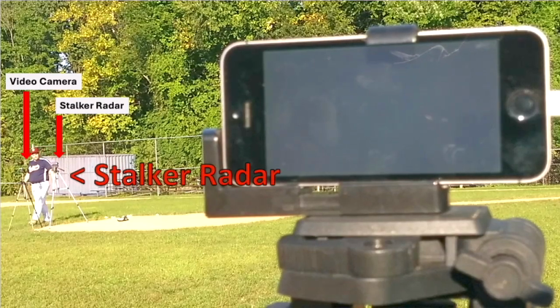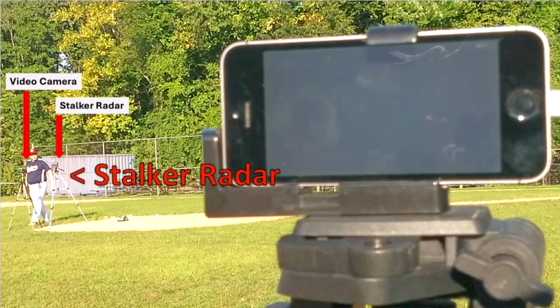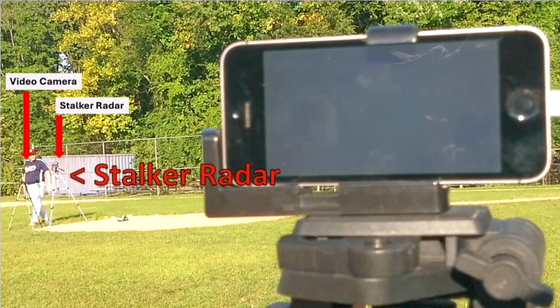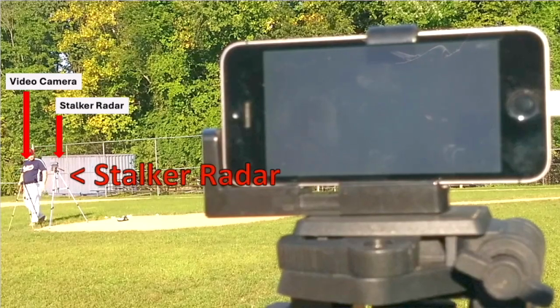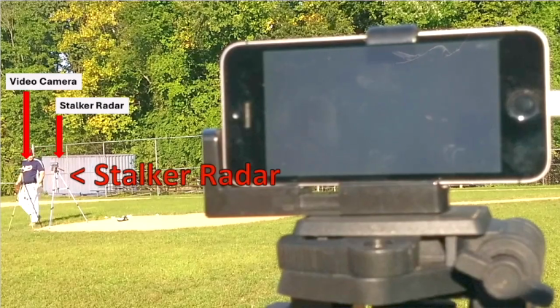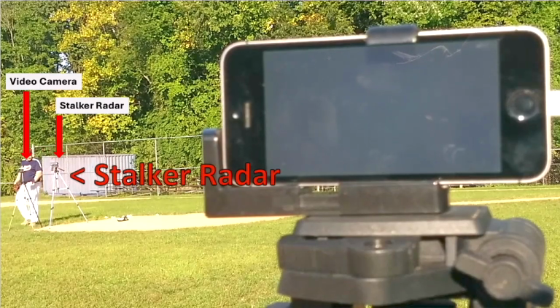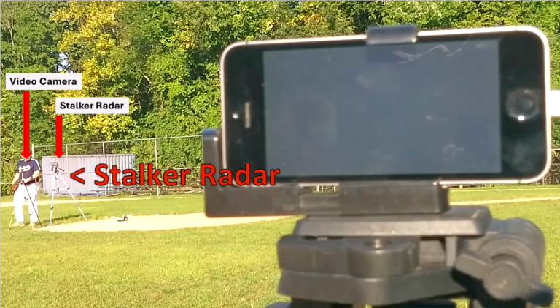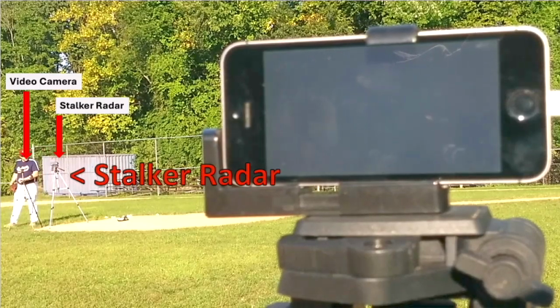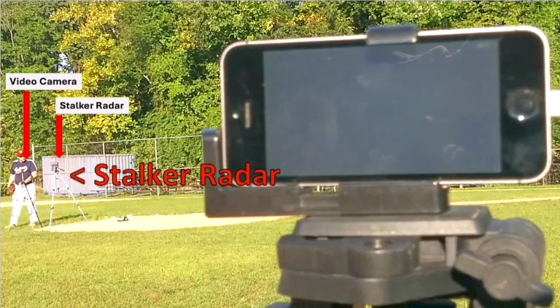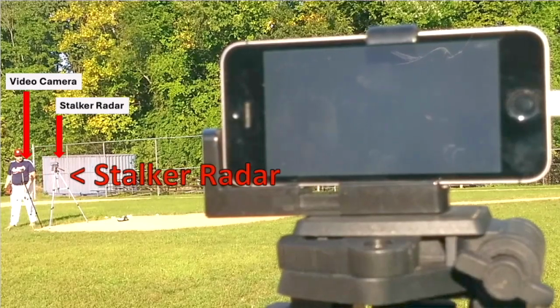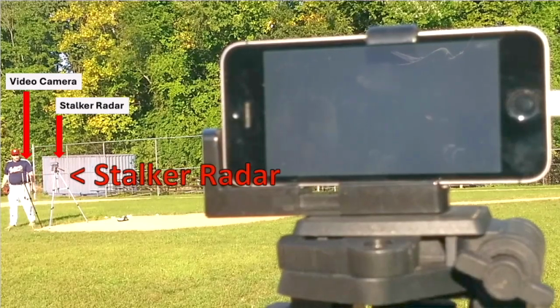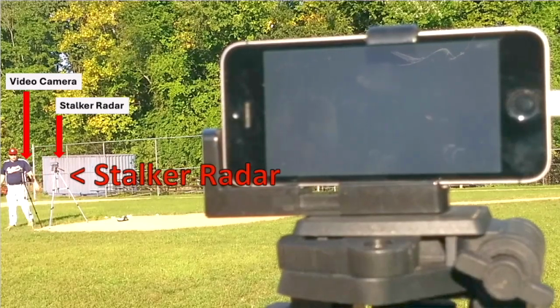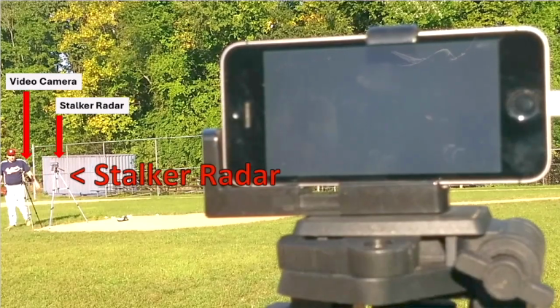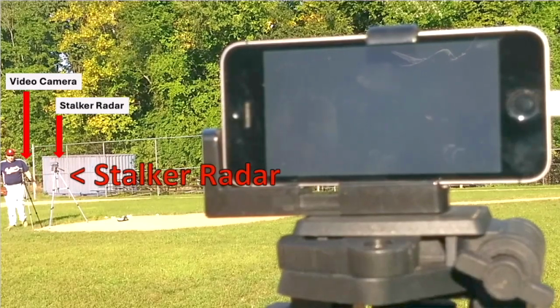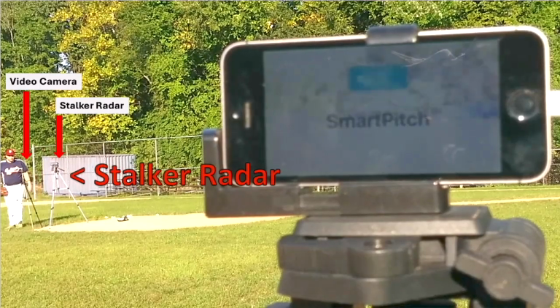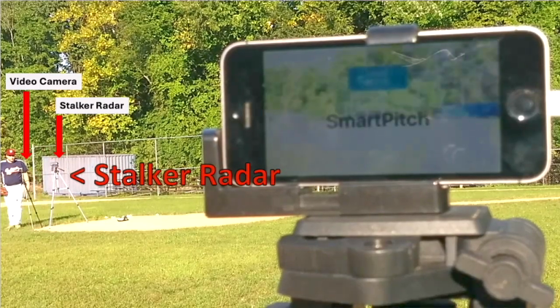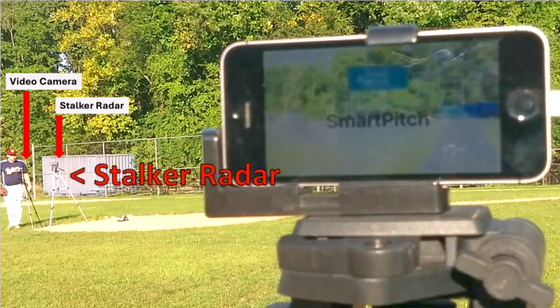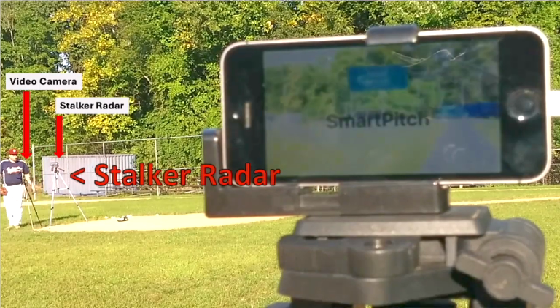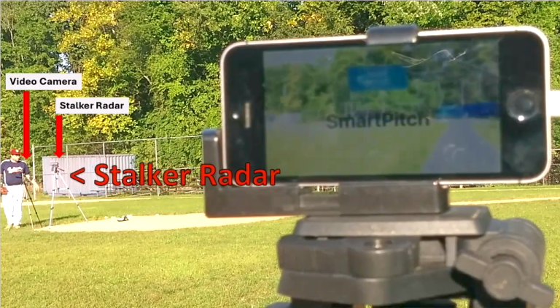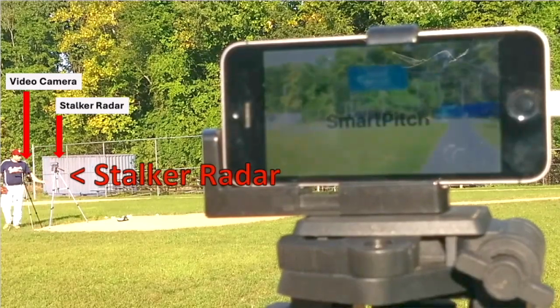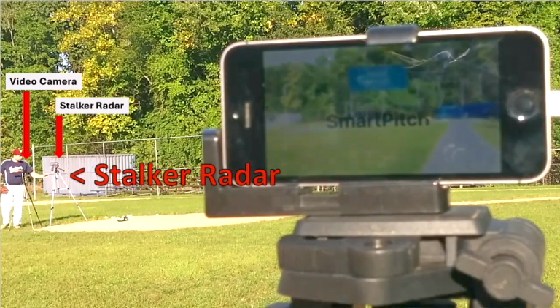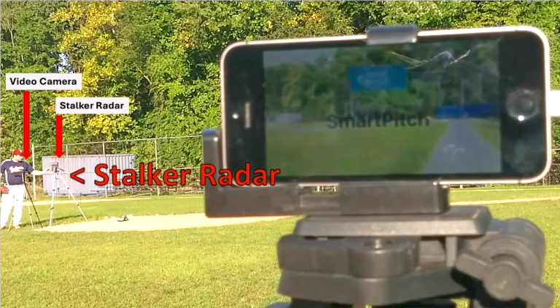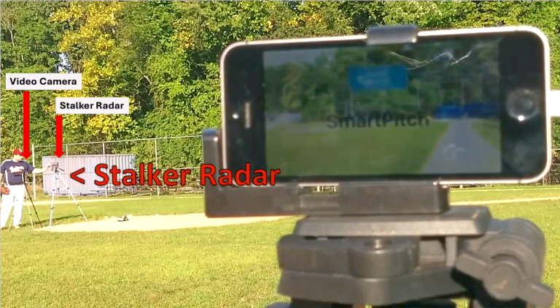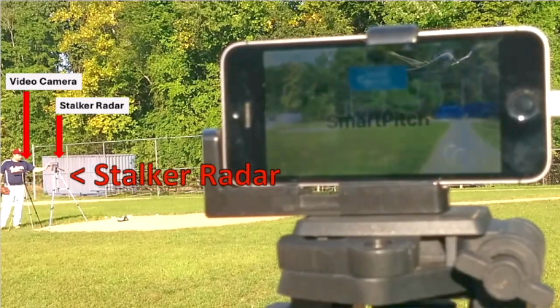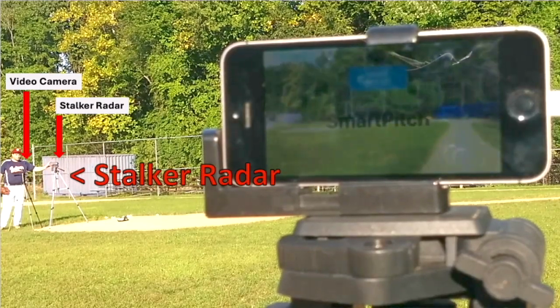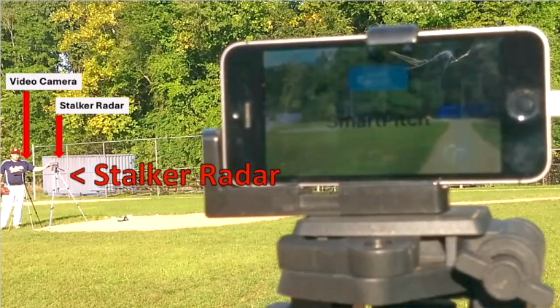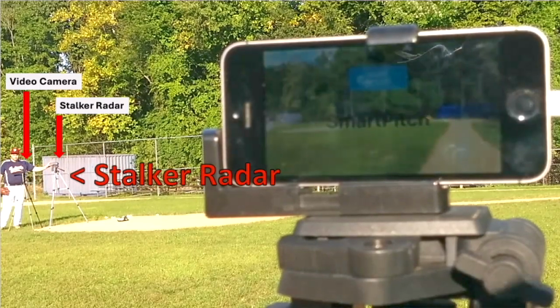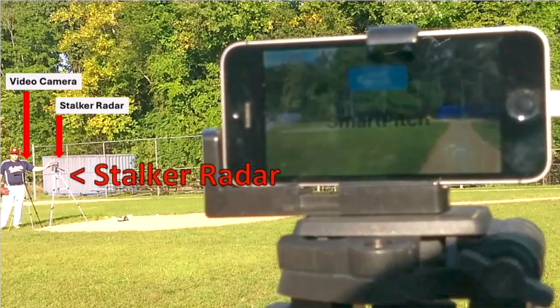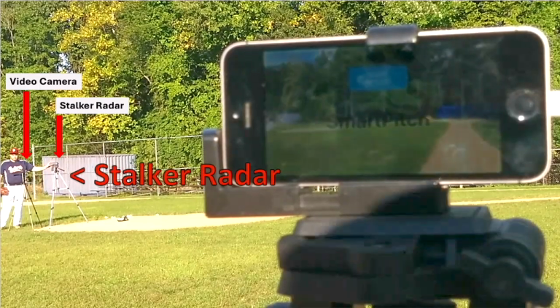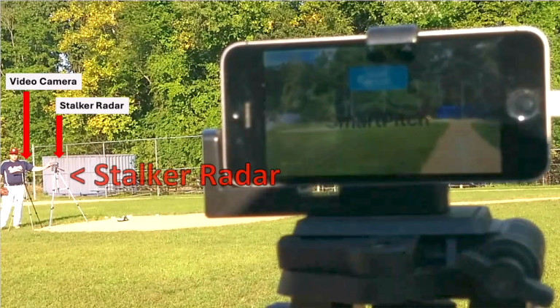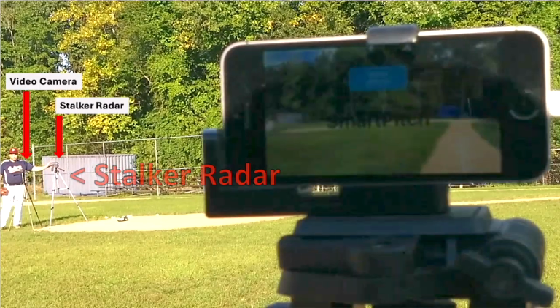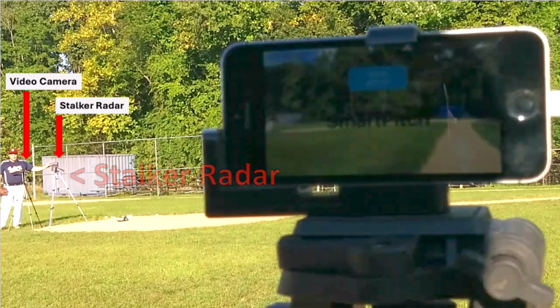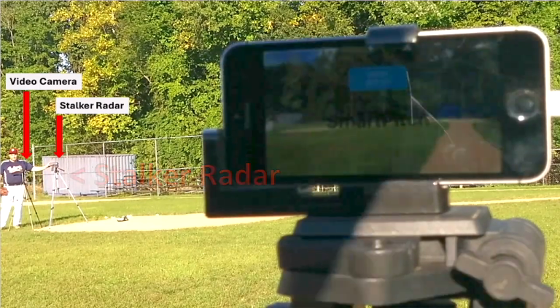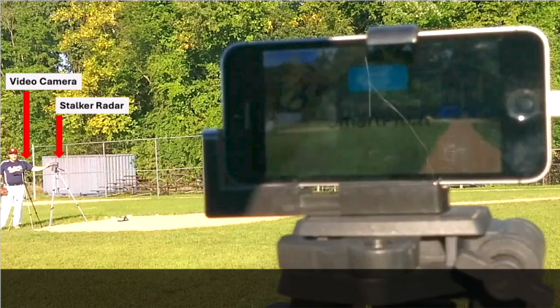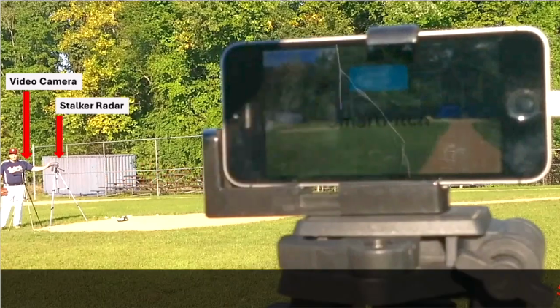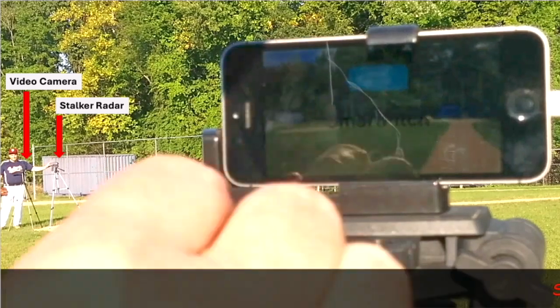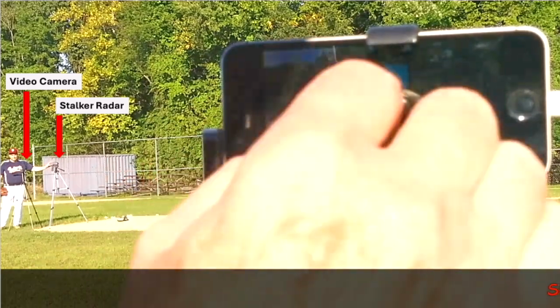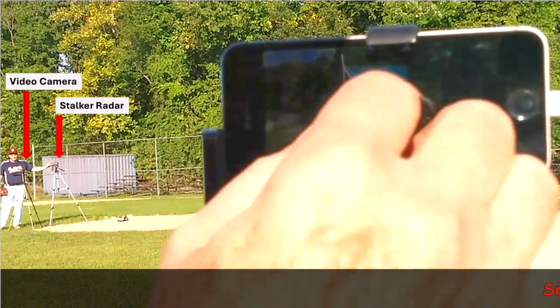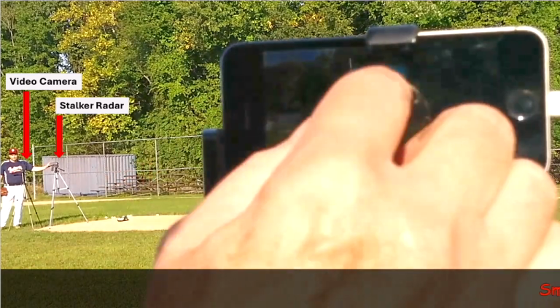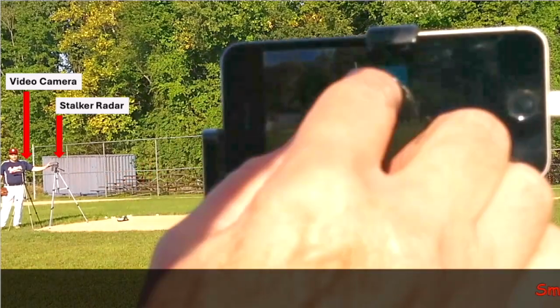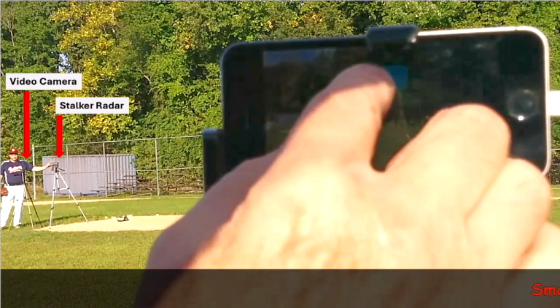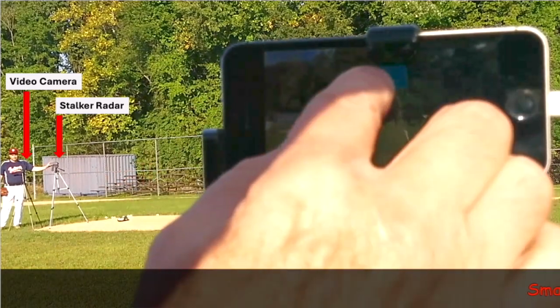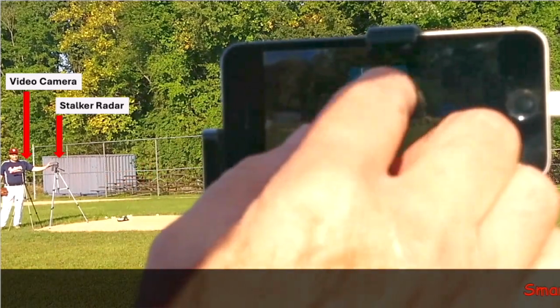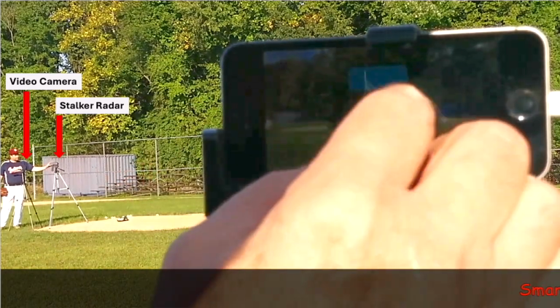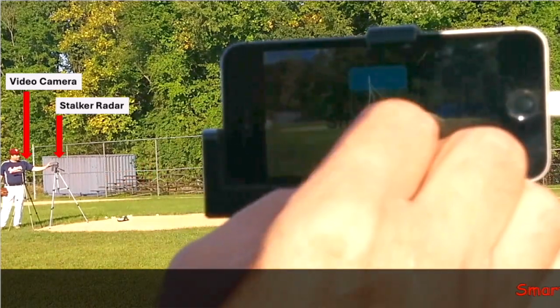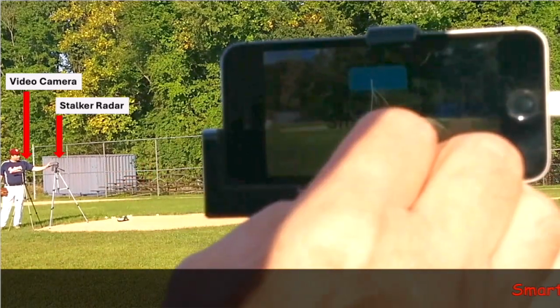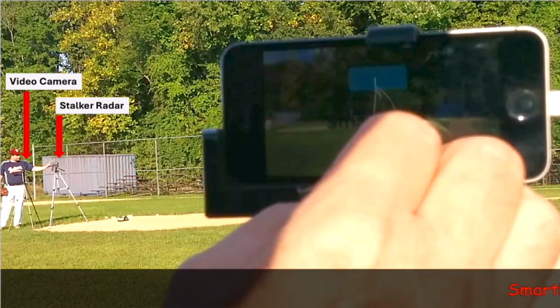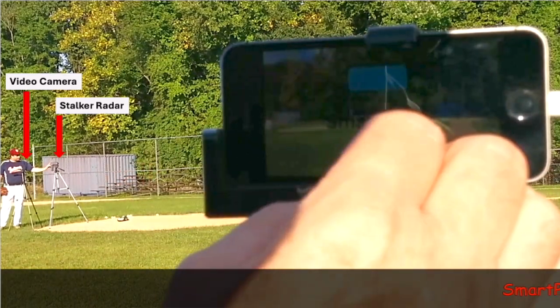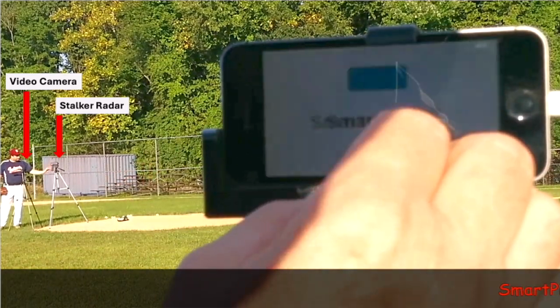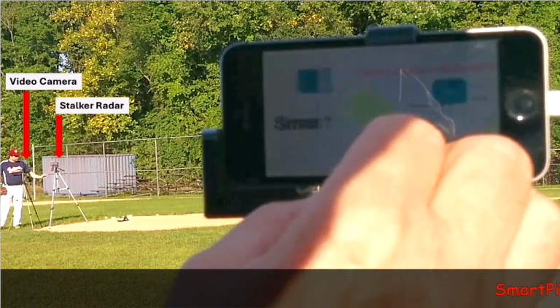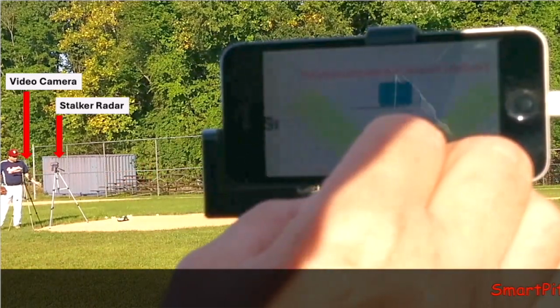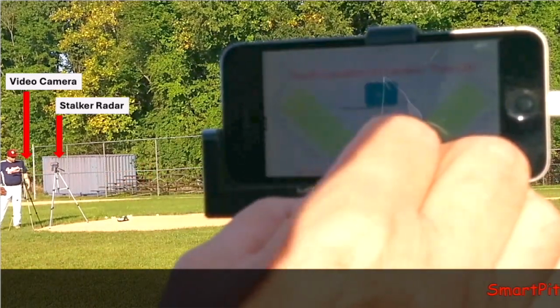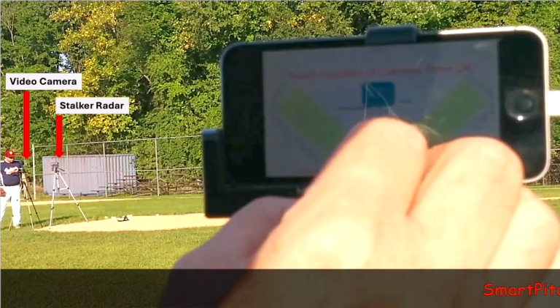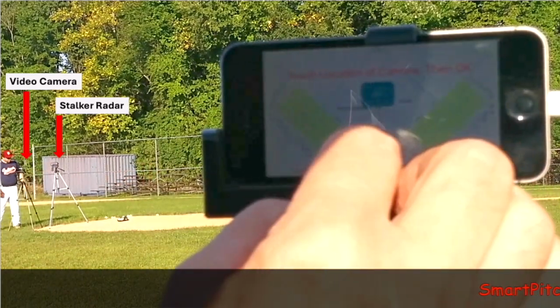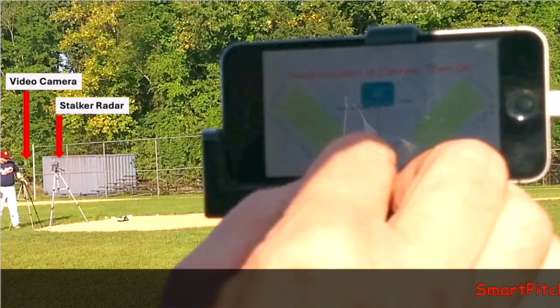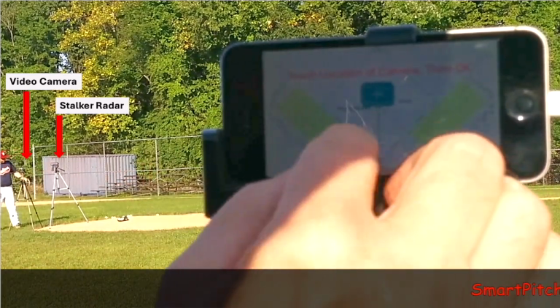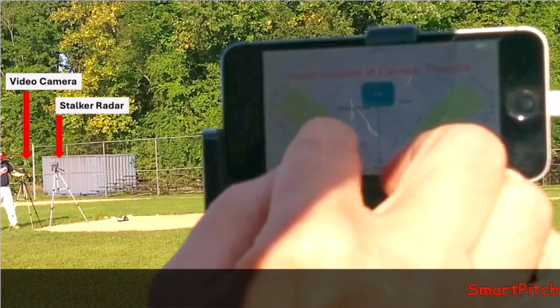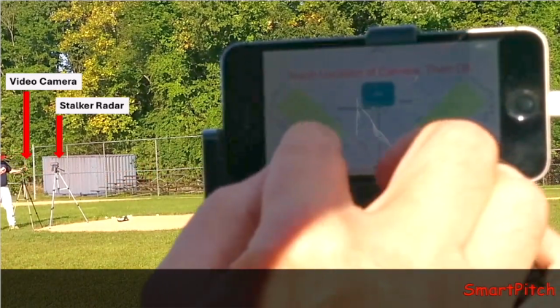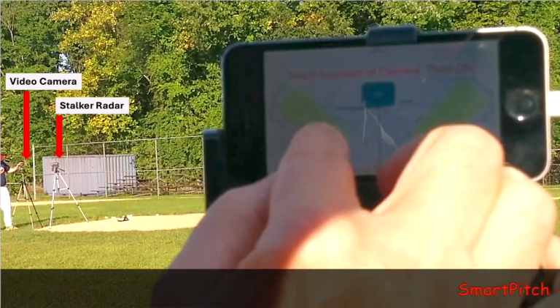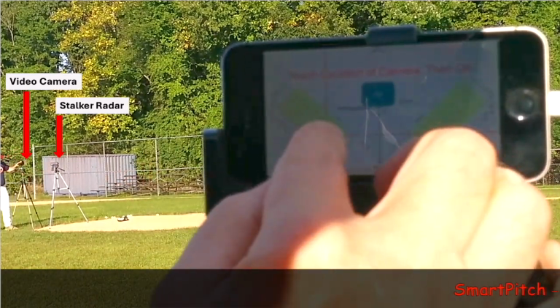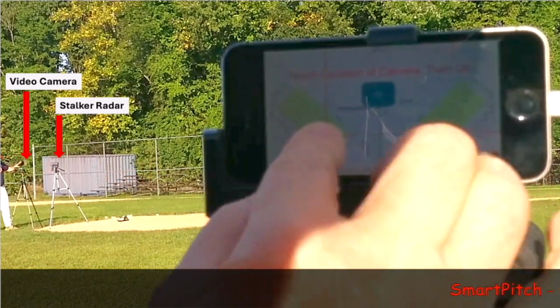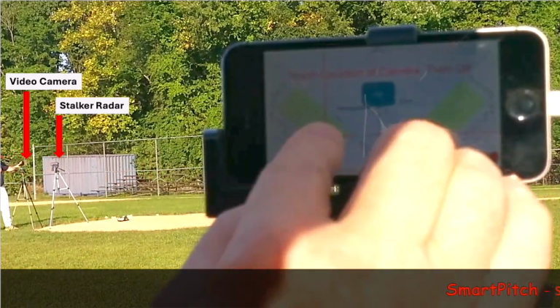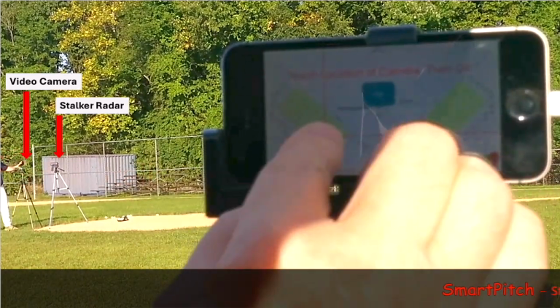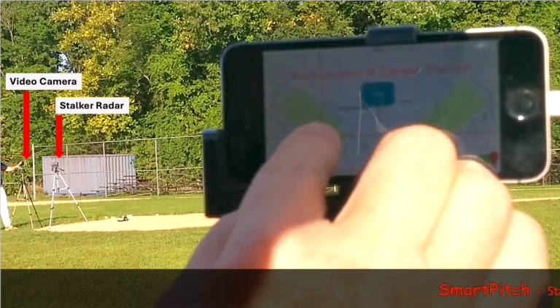We set up a radar gun on the mound, filmed it, and show the display from the radar gun on the video of the Smart Pitch app.